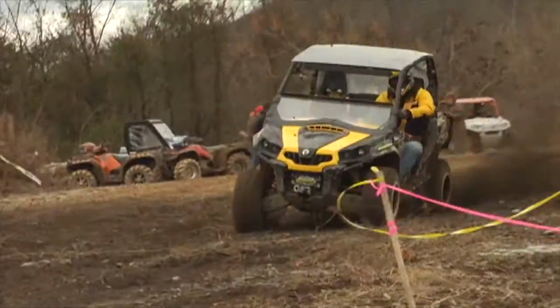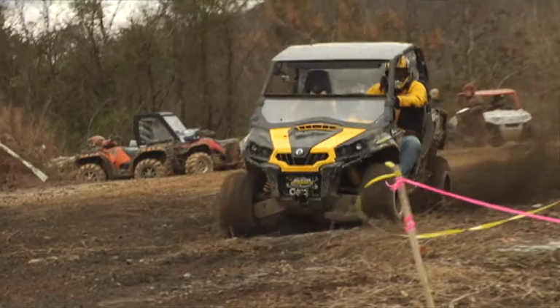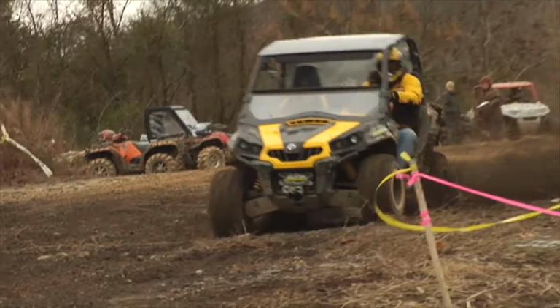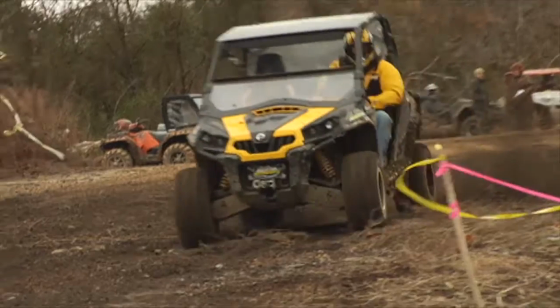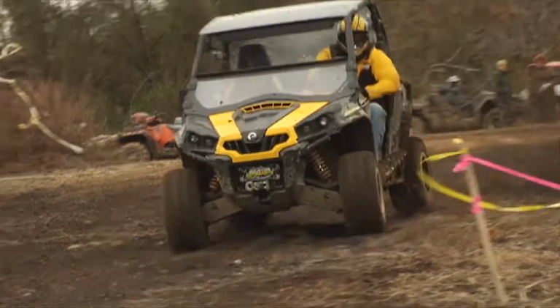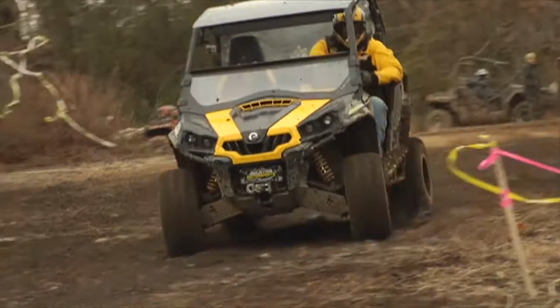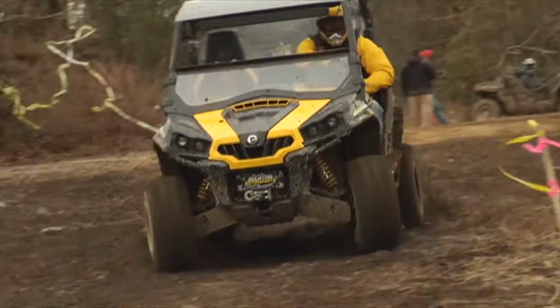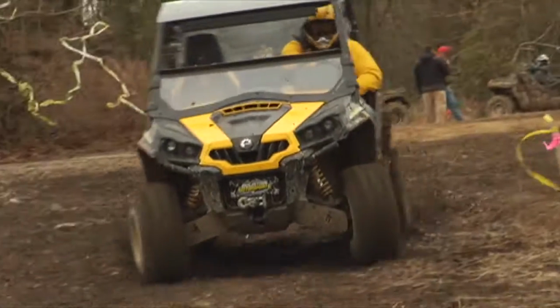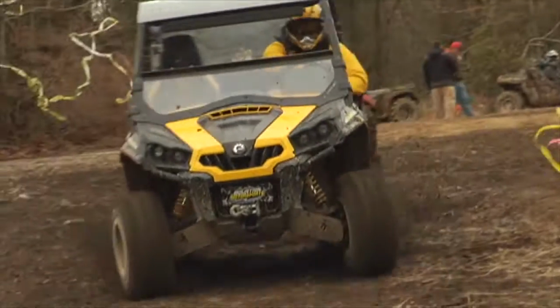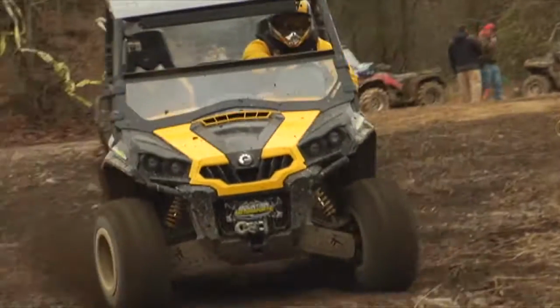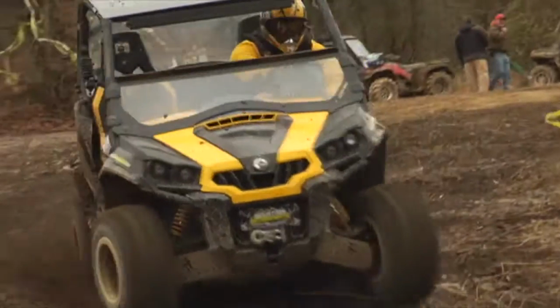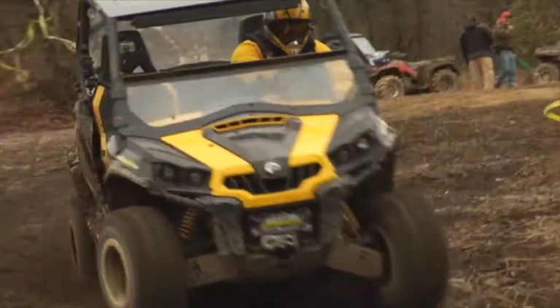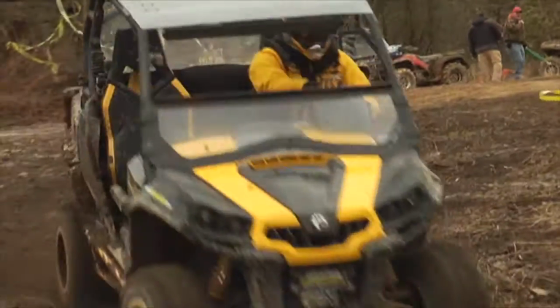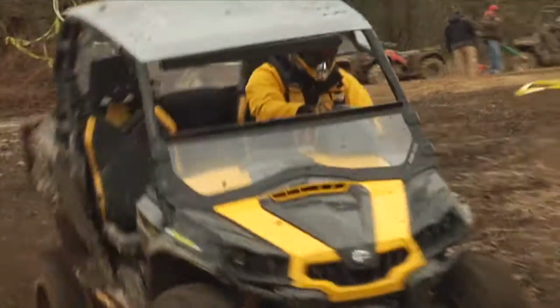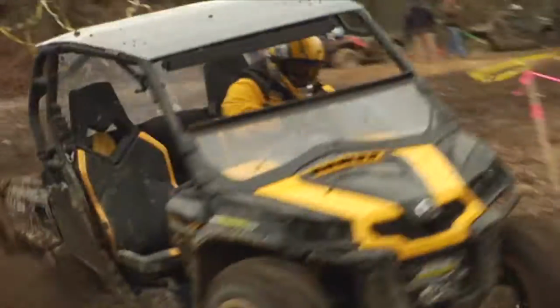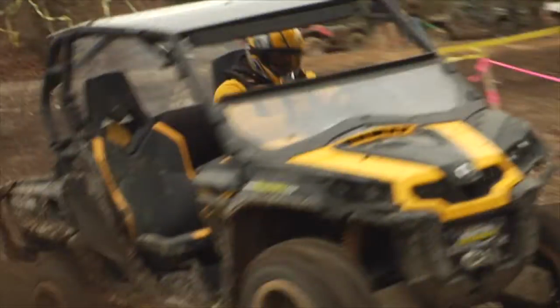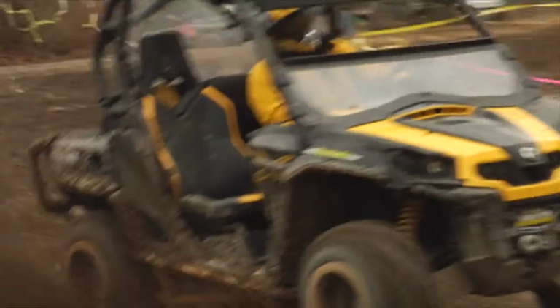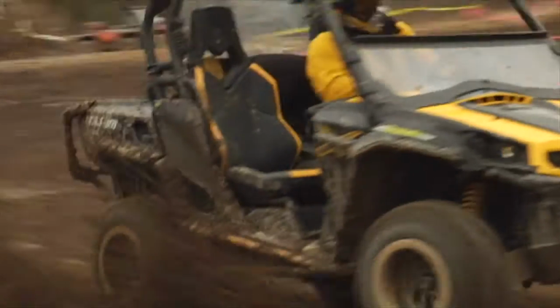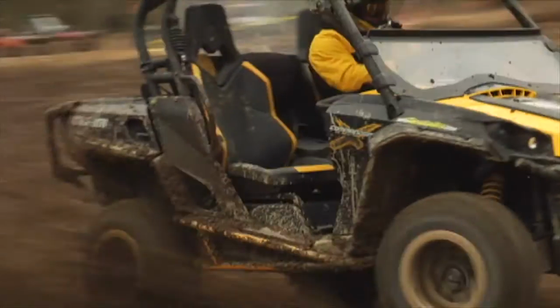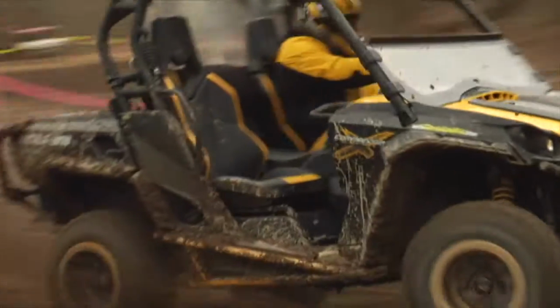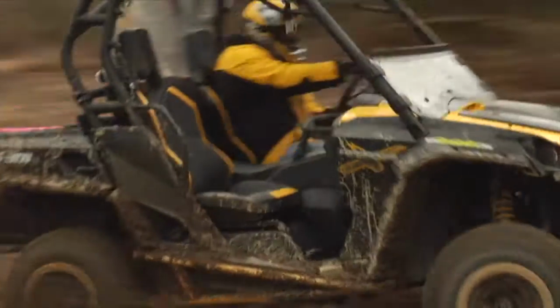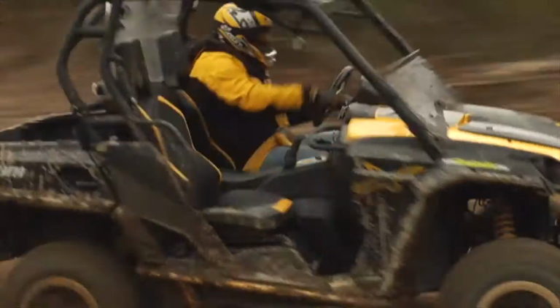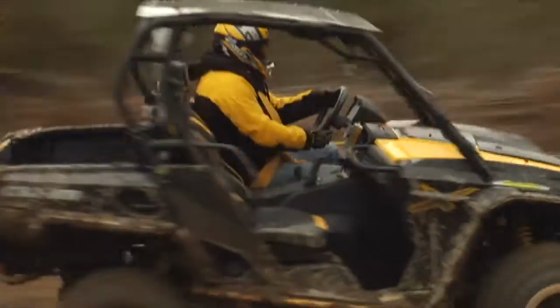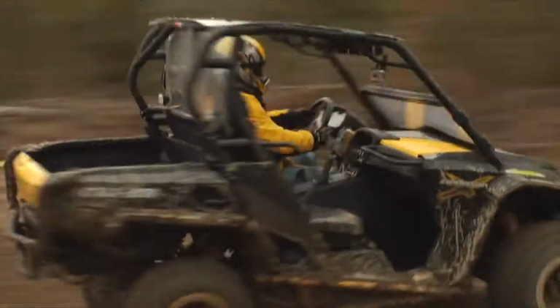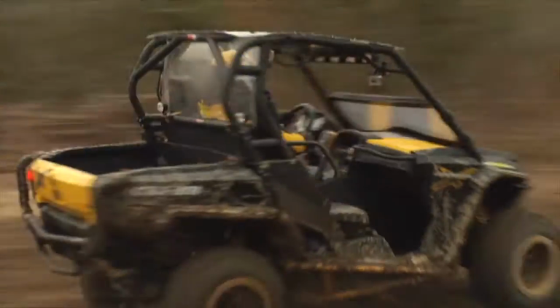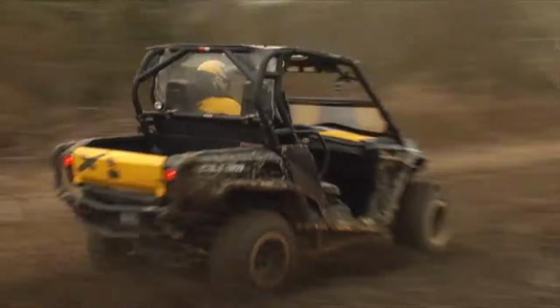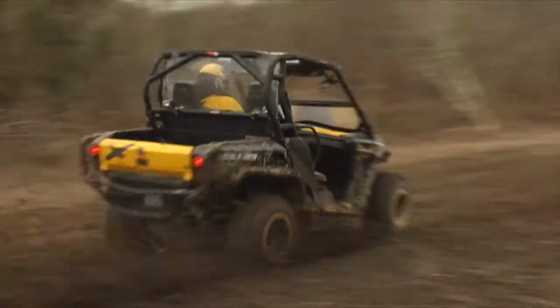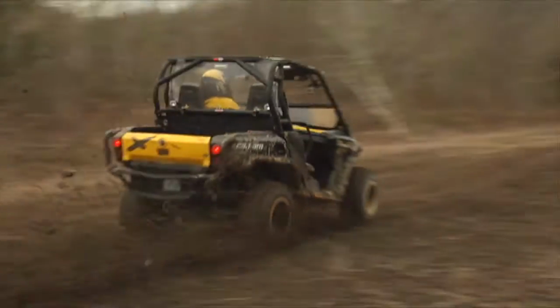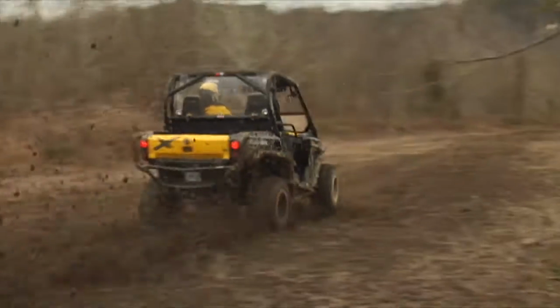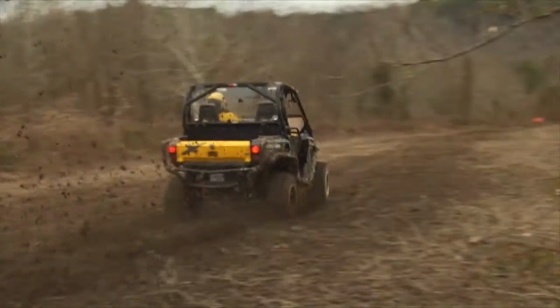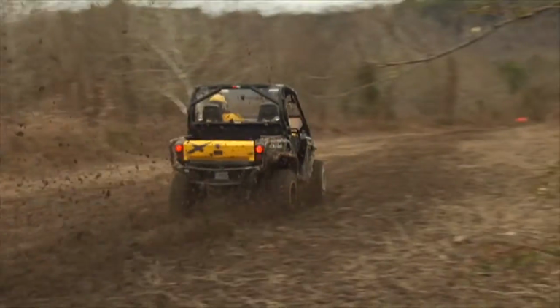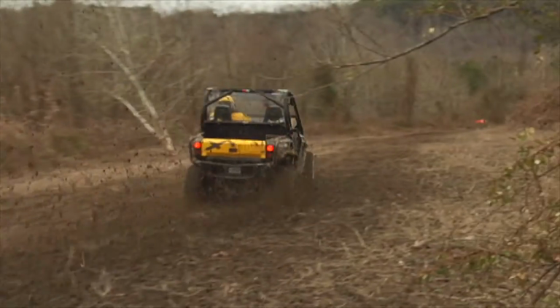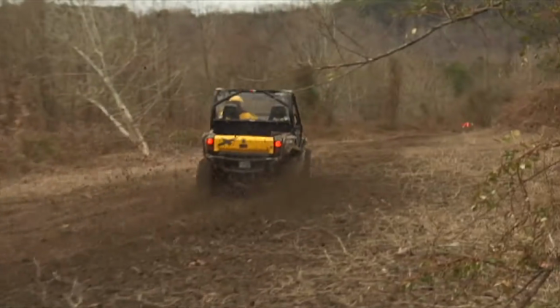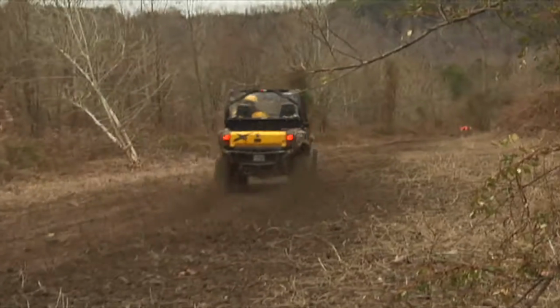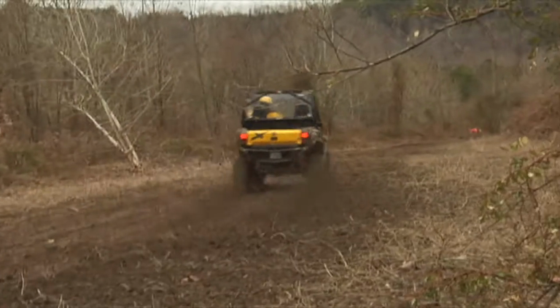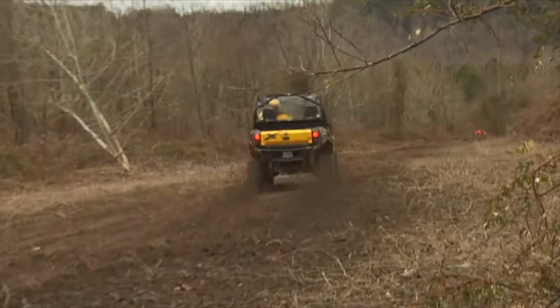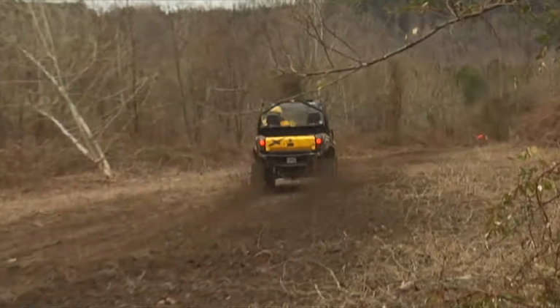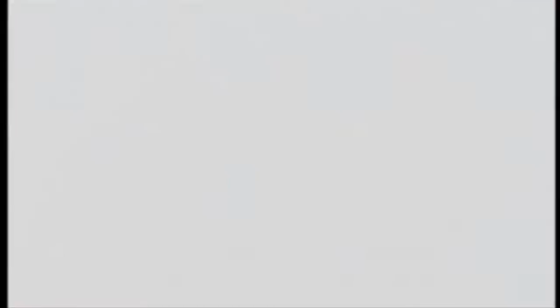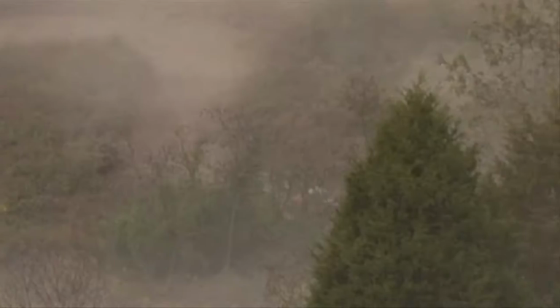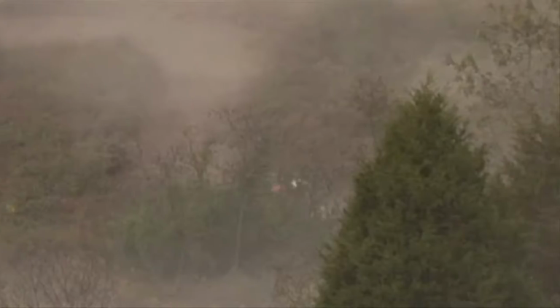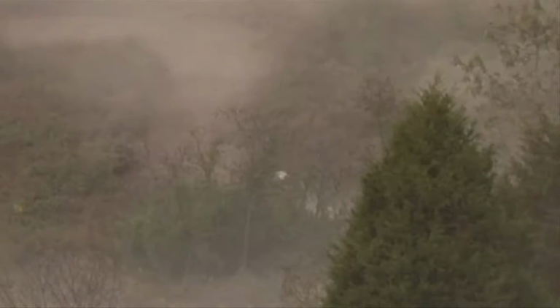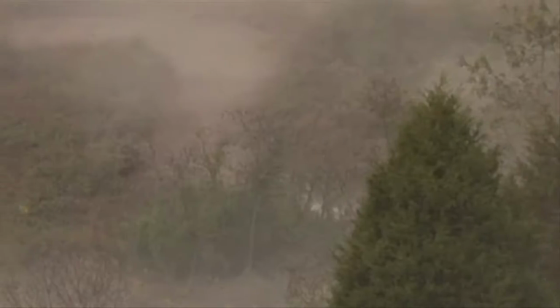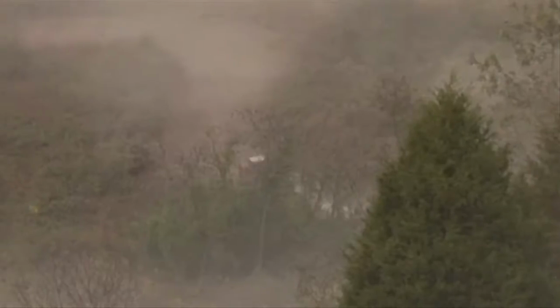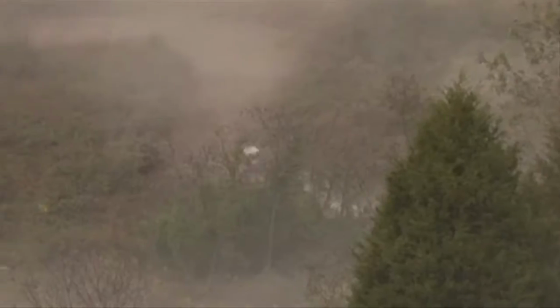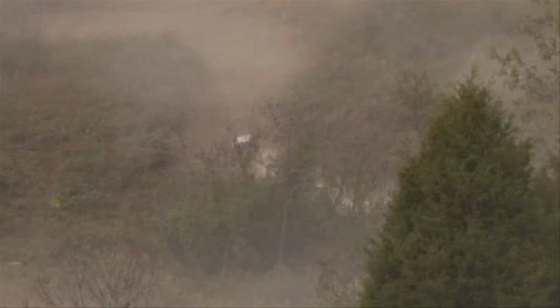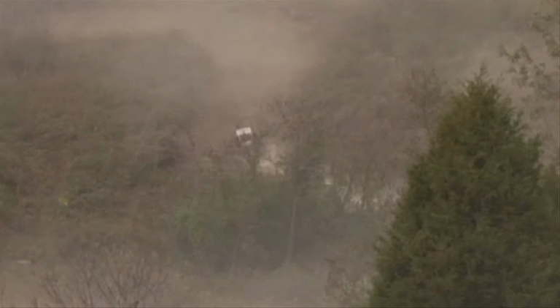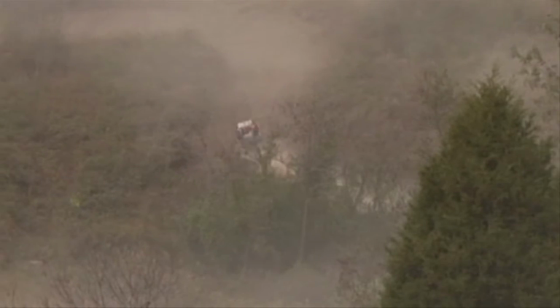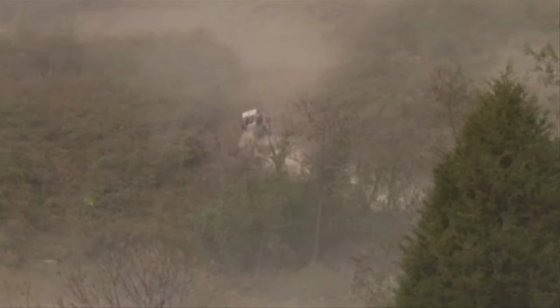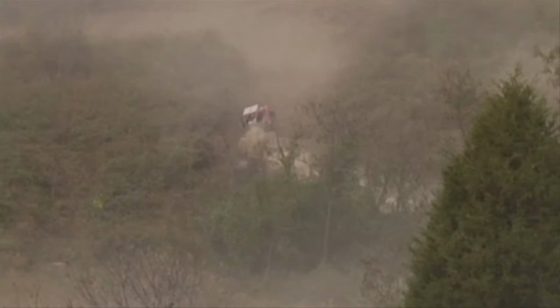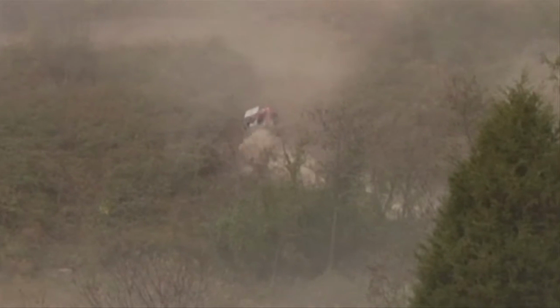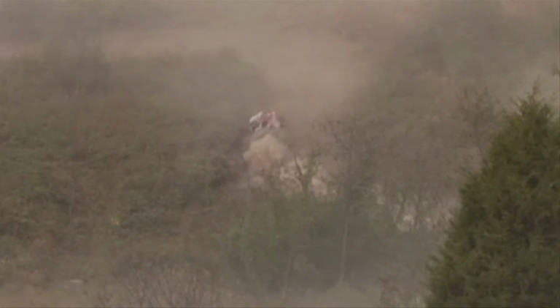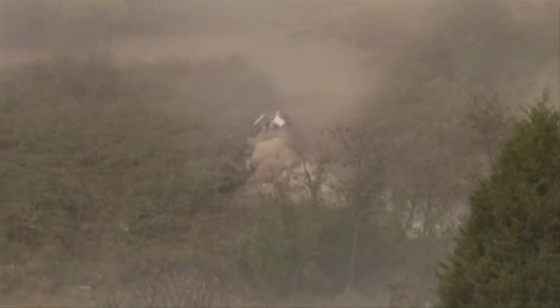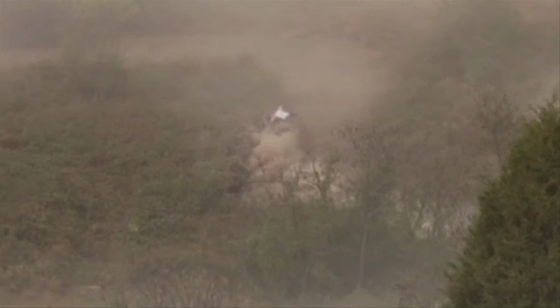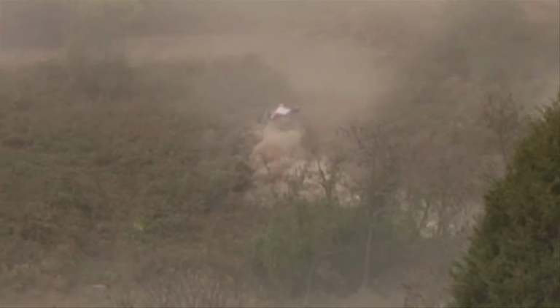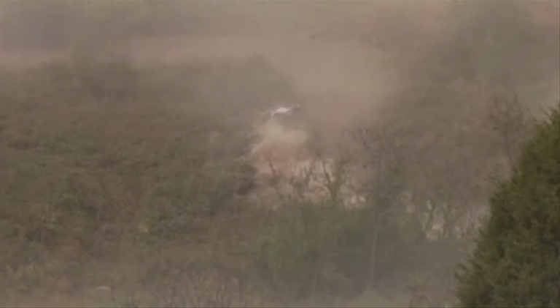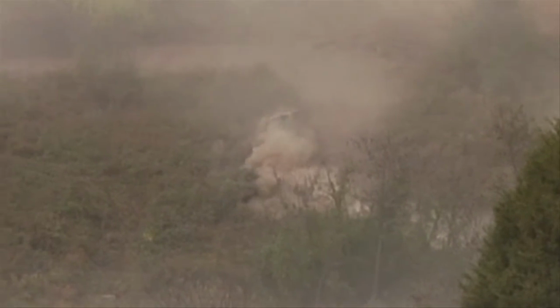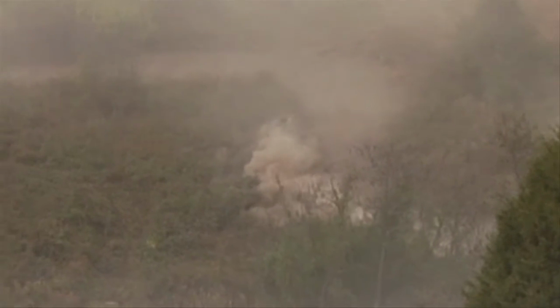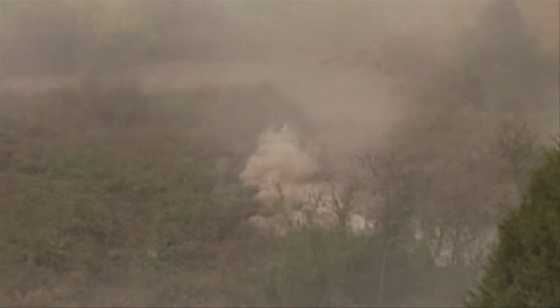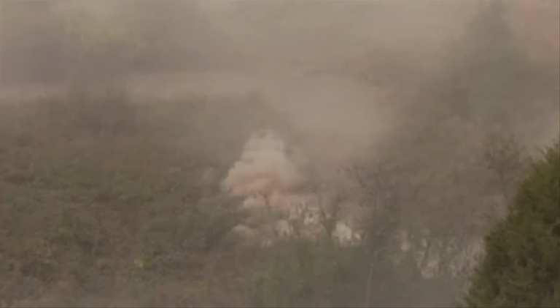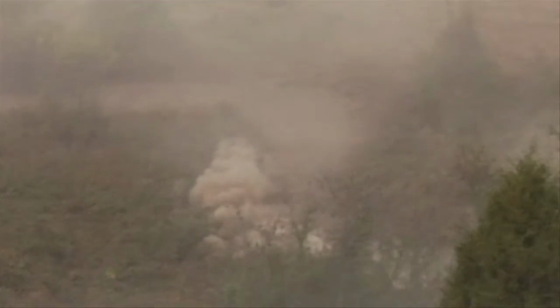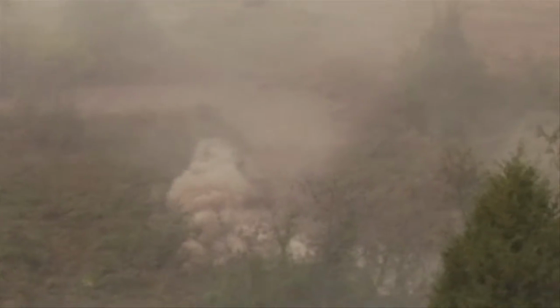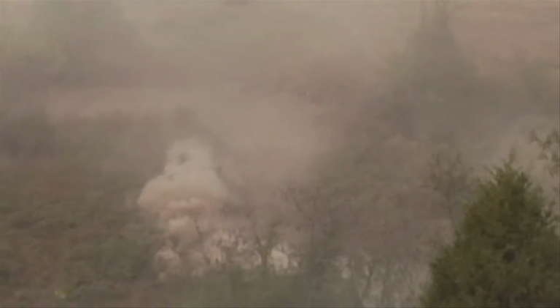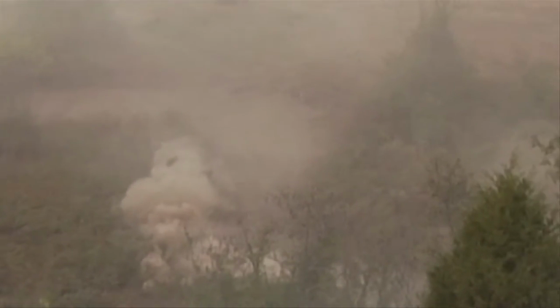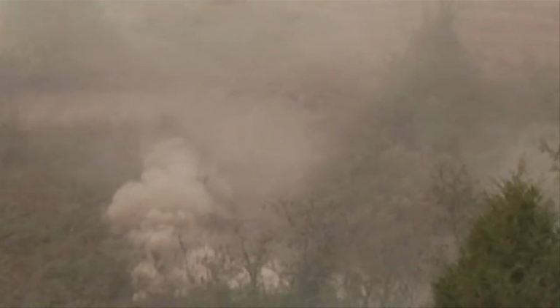Brought to you in high definition, Slingin' Dirt will put you on the edge of your seat, 4x4, side-by-side.